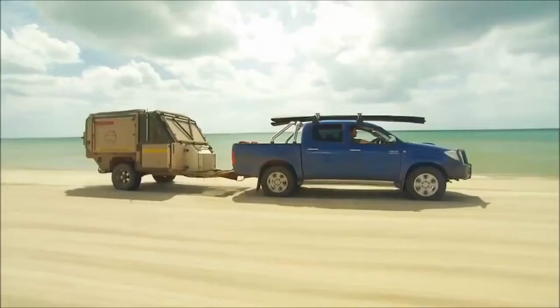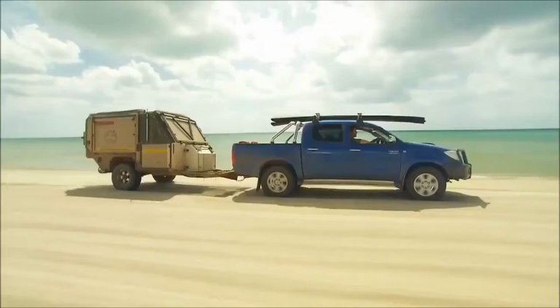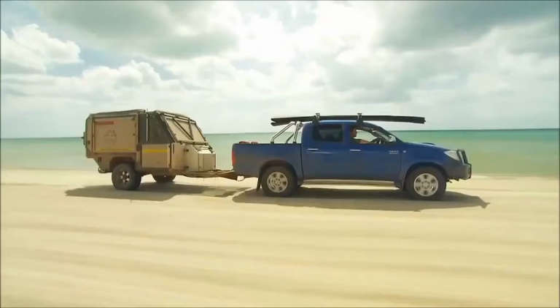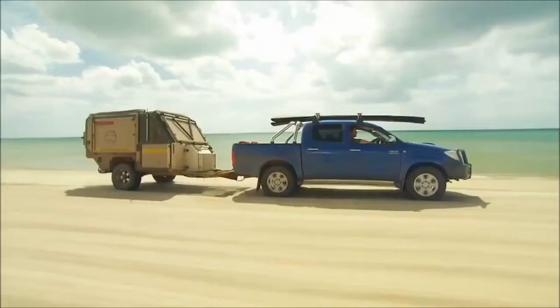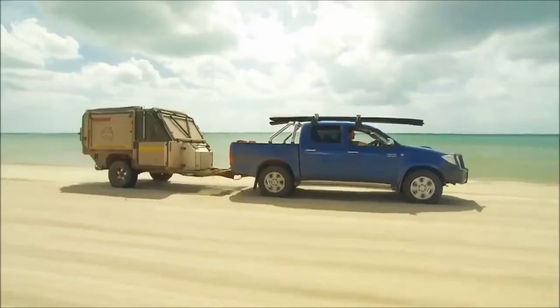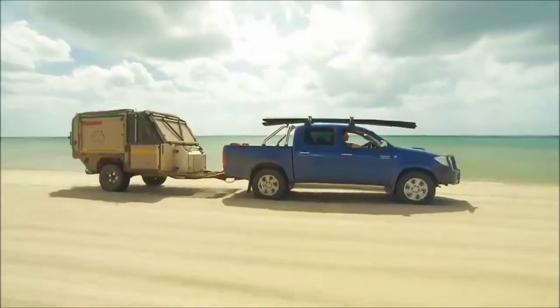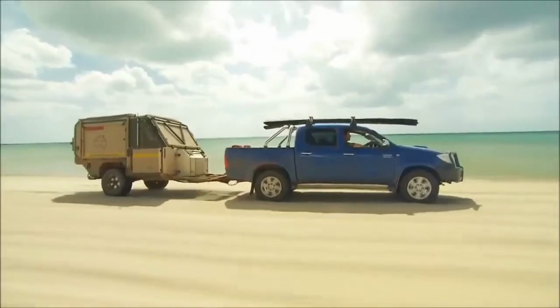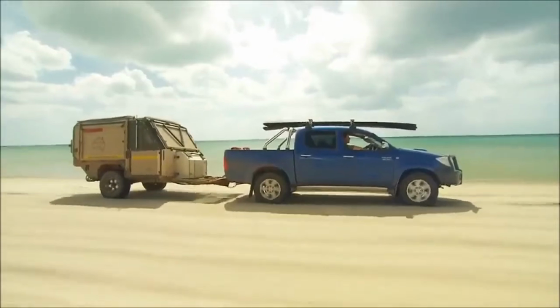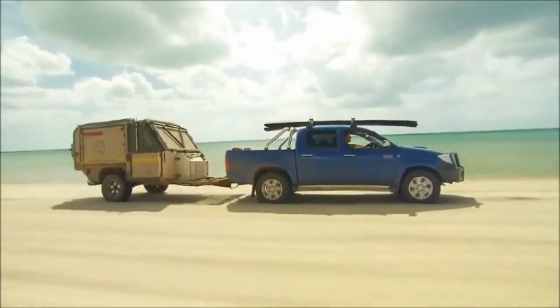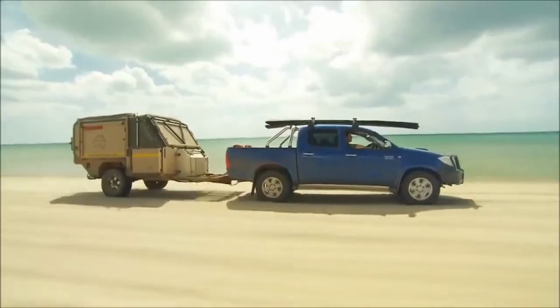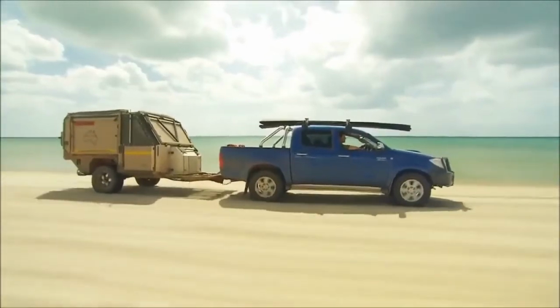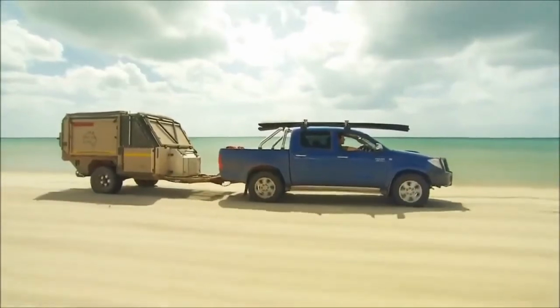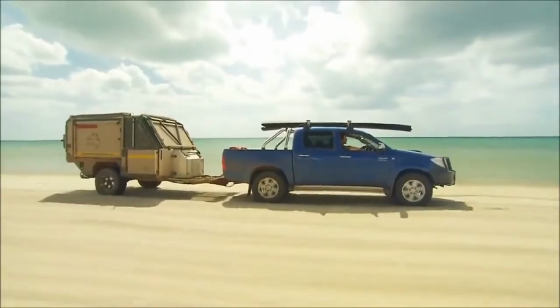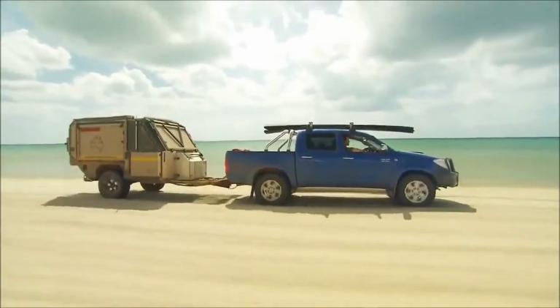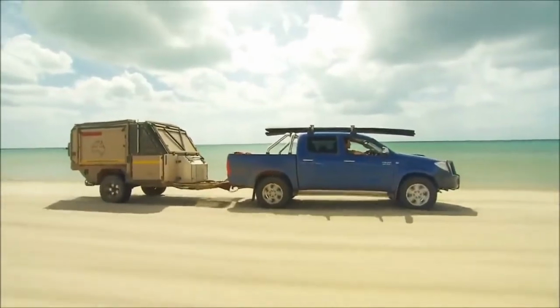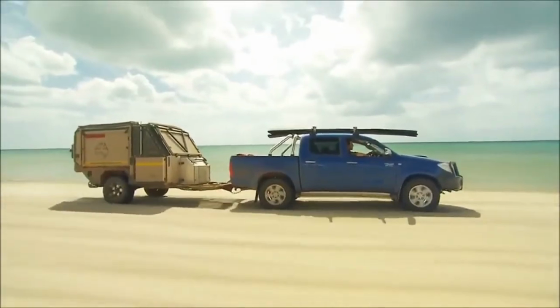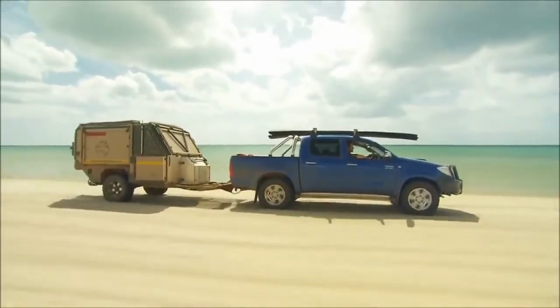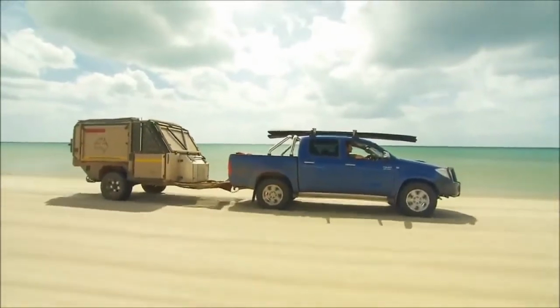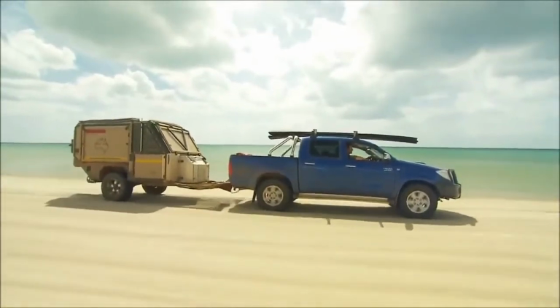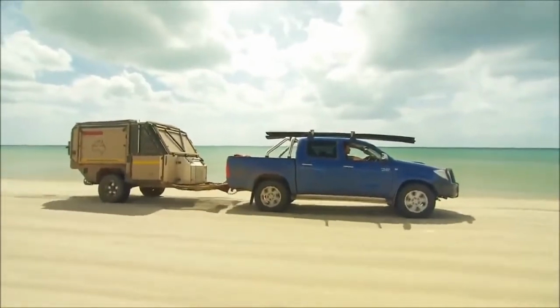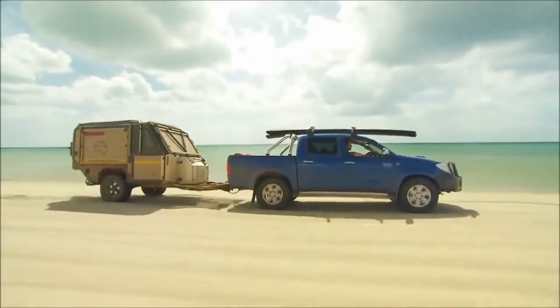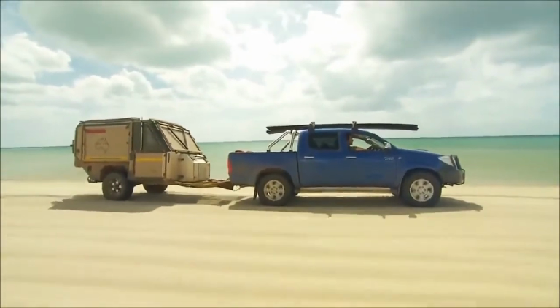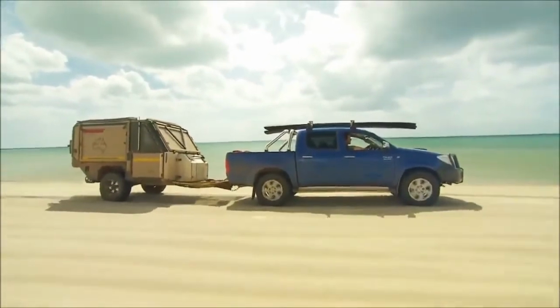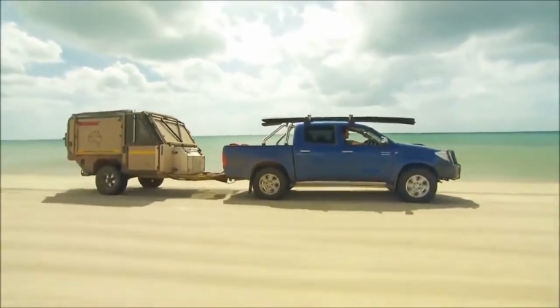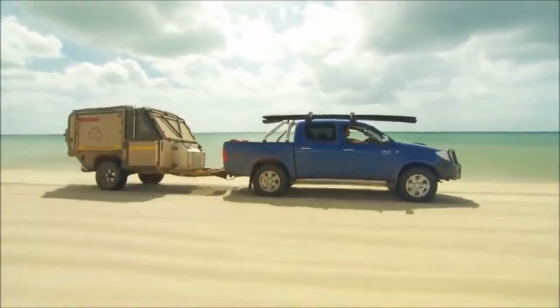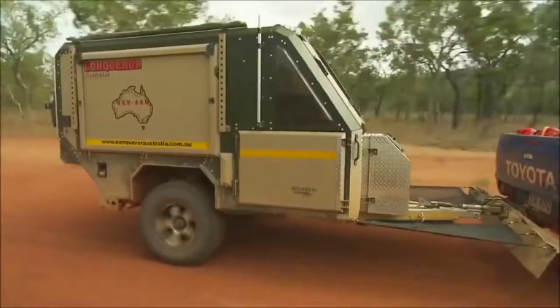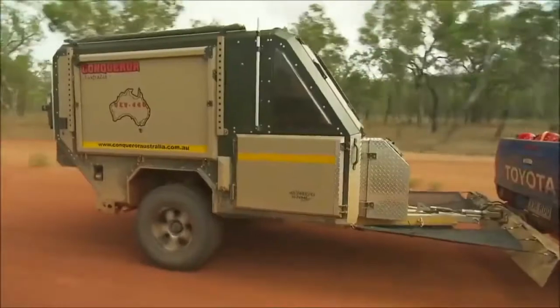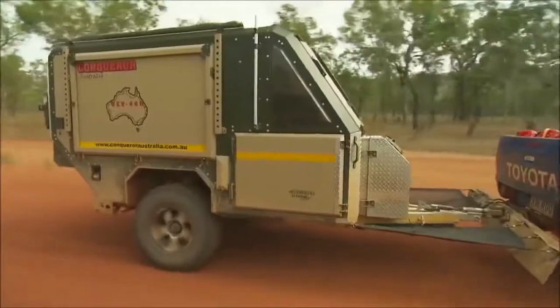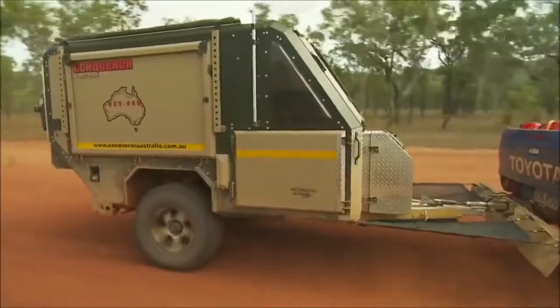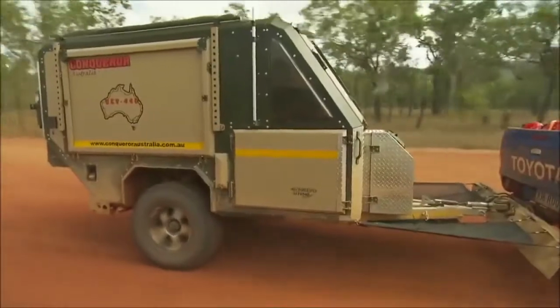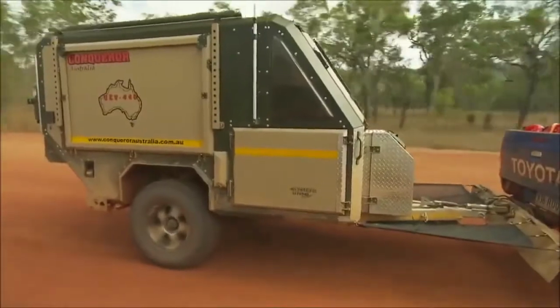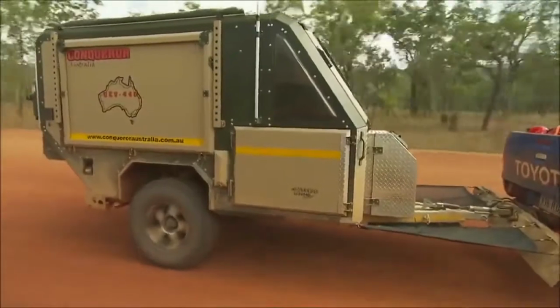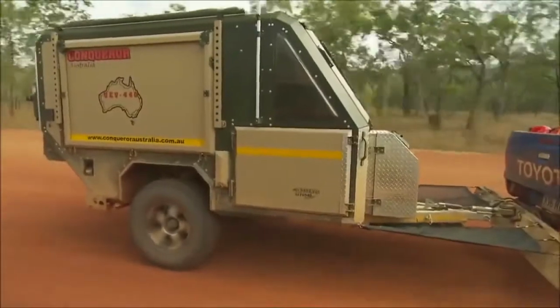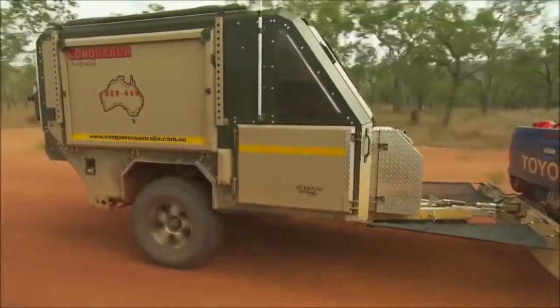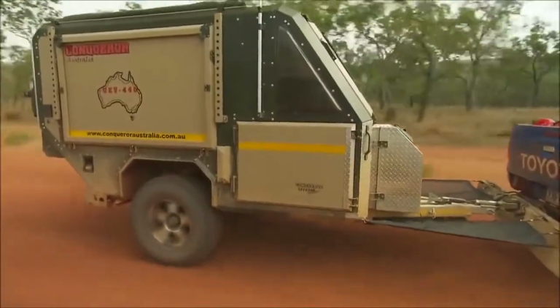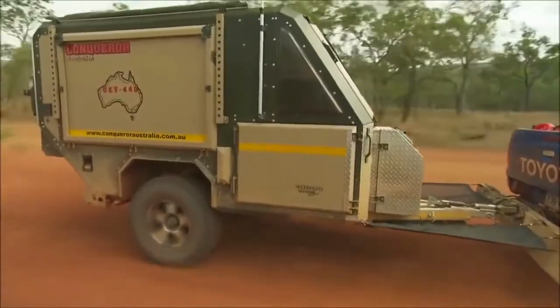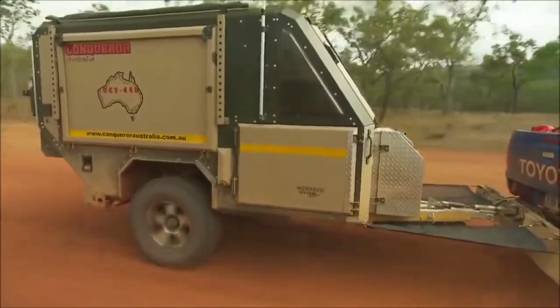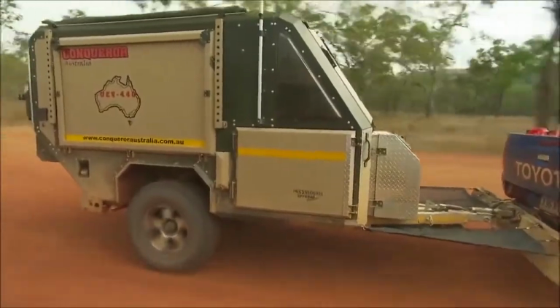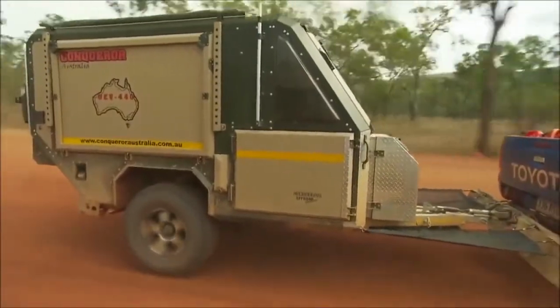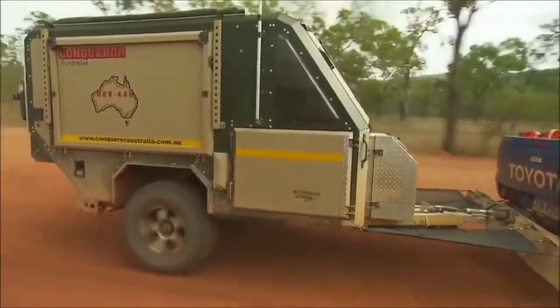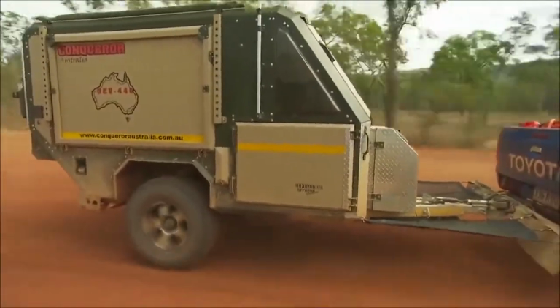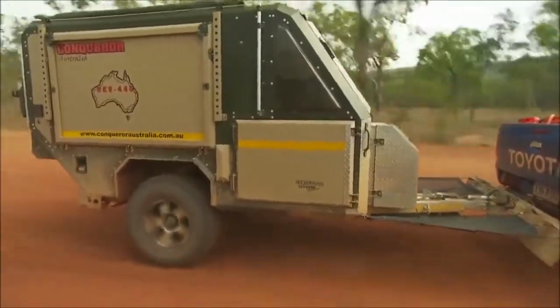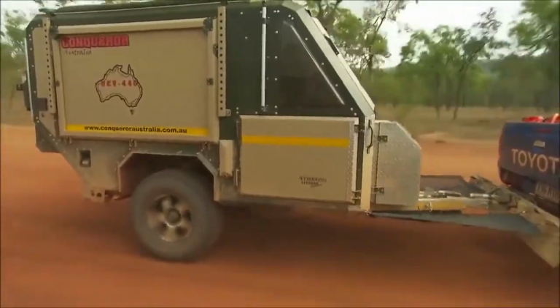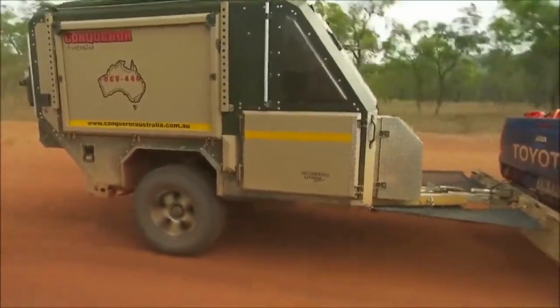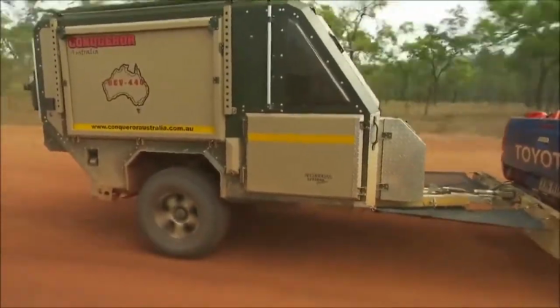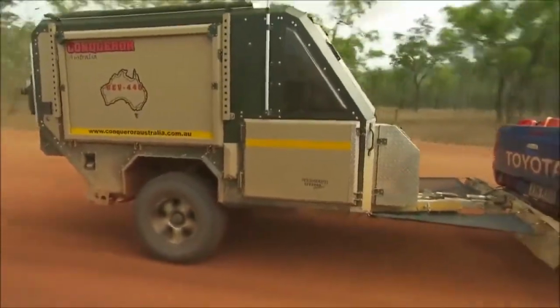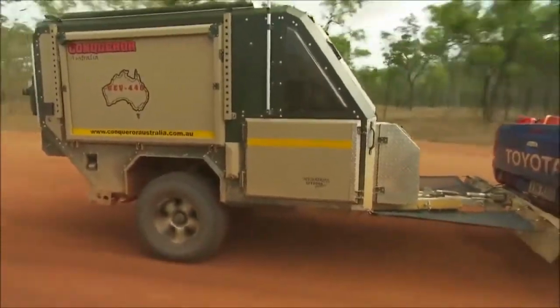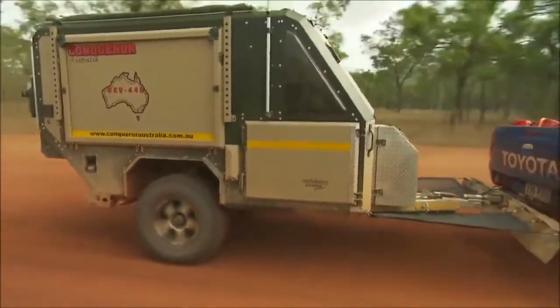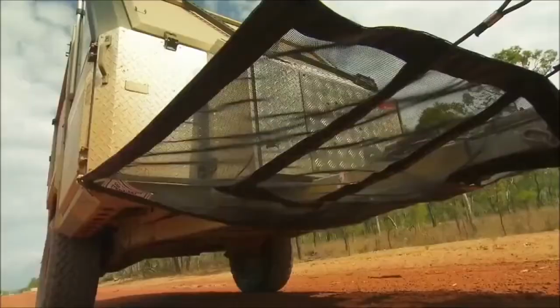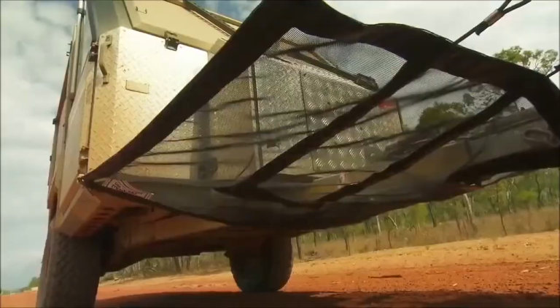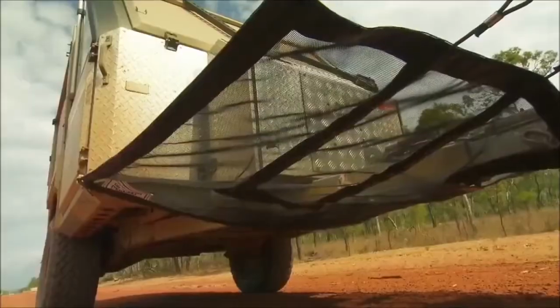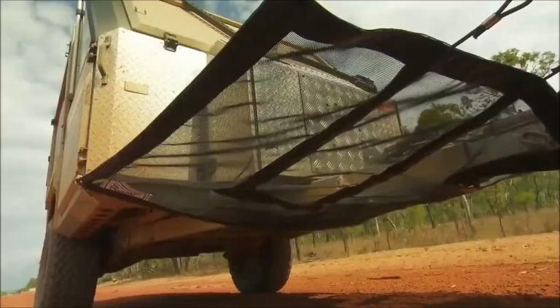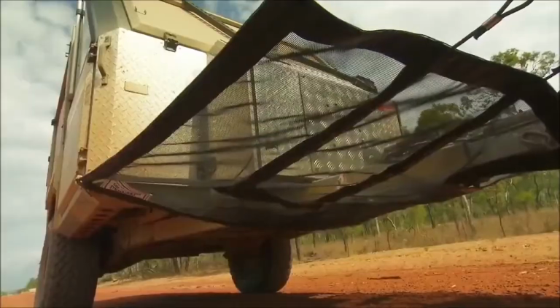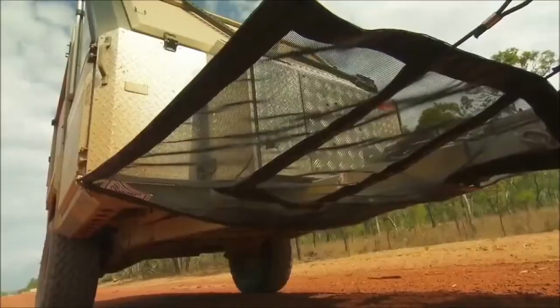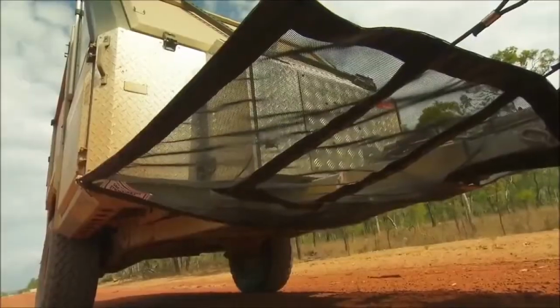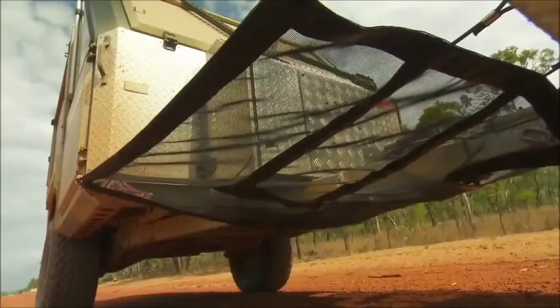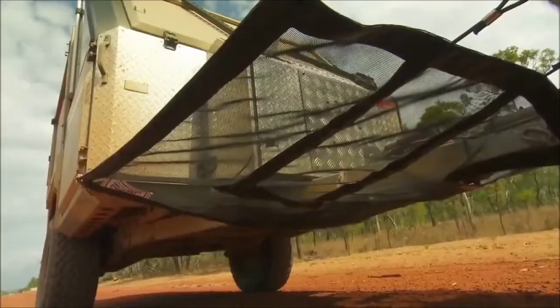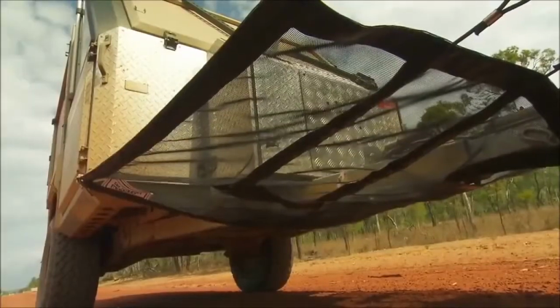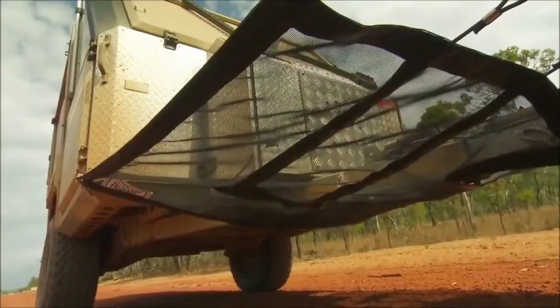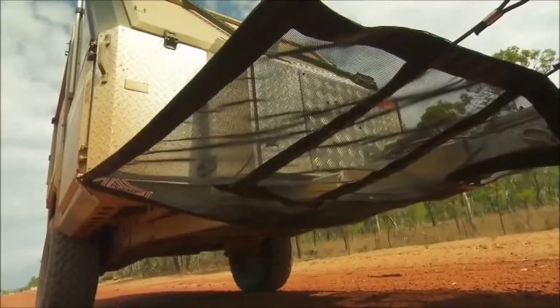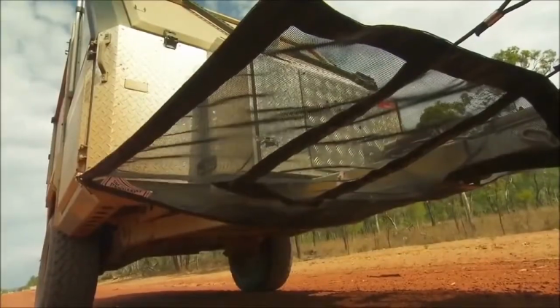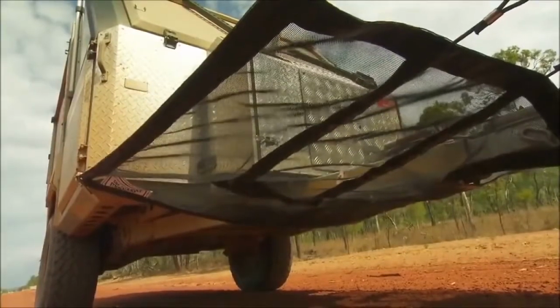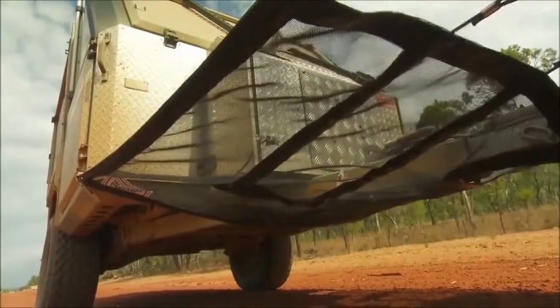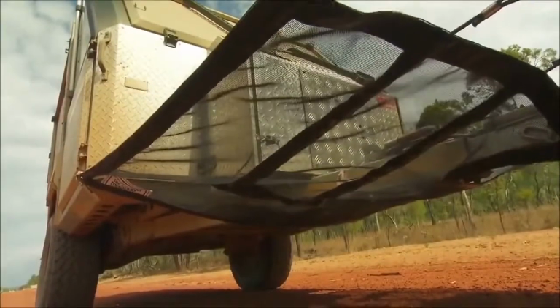Through soft sand much easier. This style of guard doesn't allow stones to even rise past the height of the tow bar.